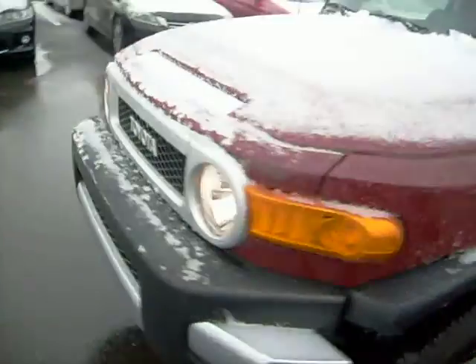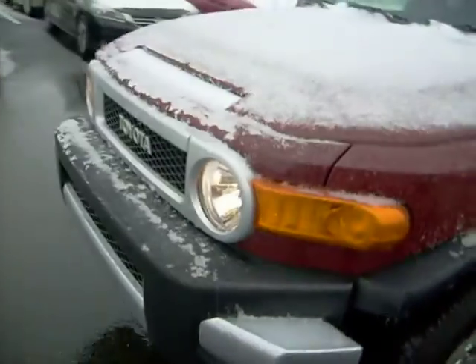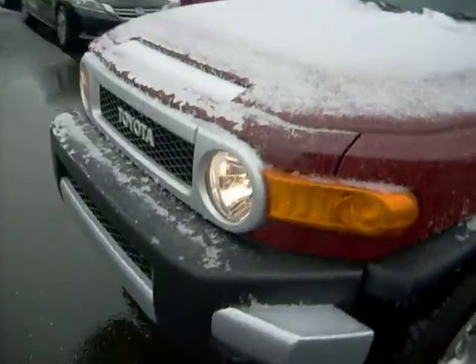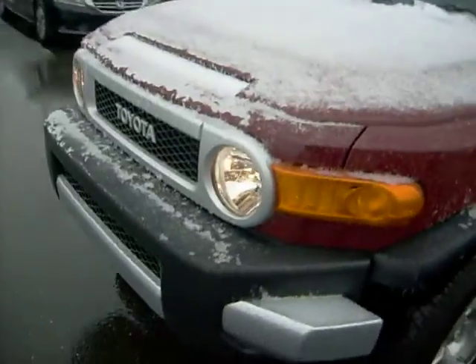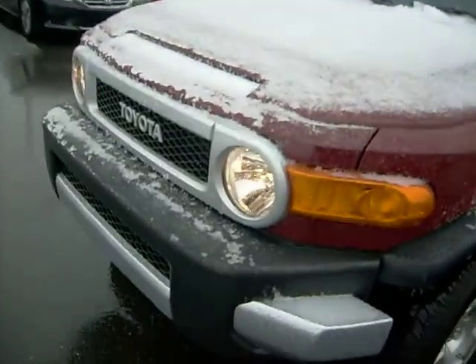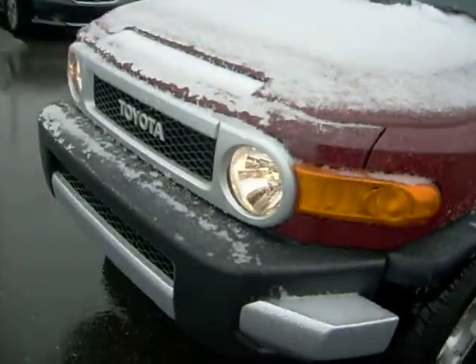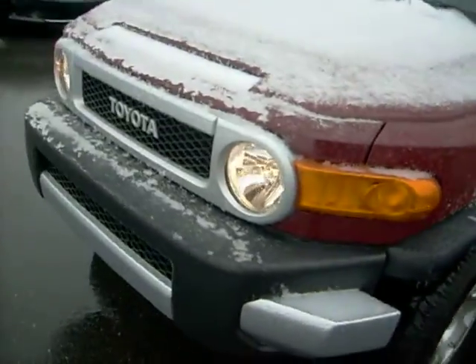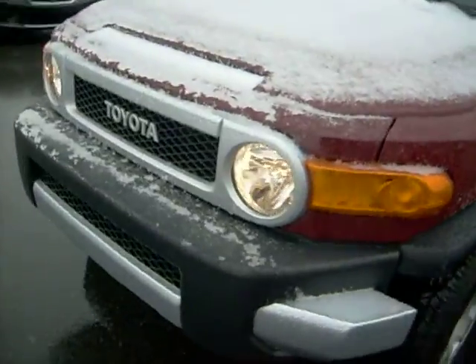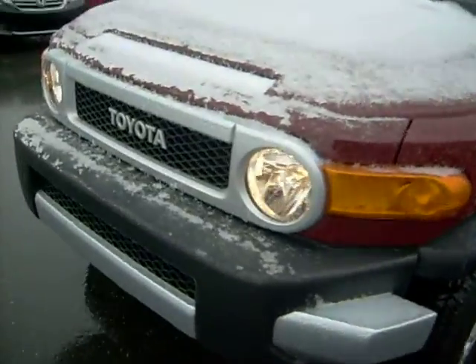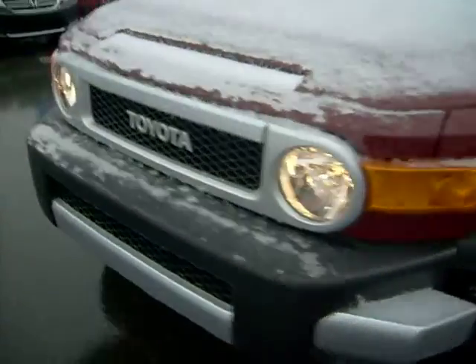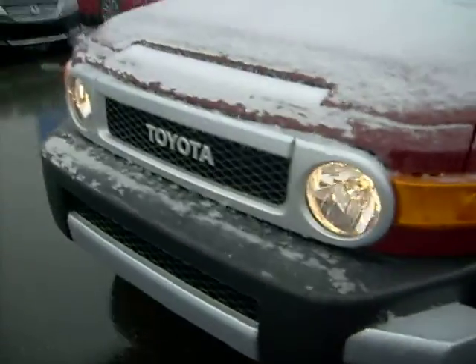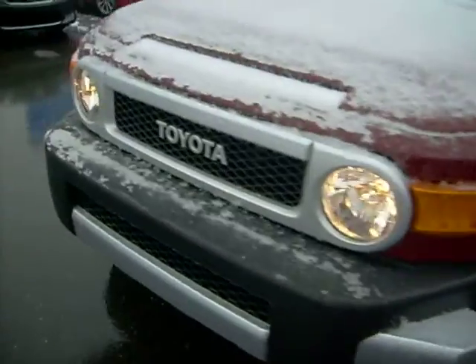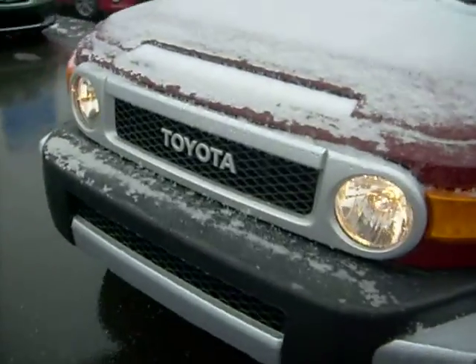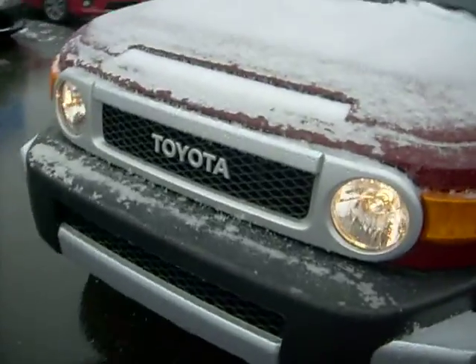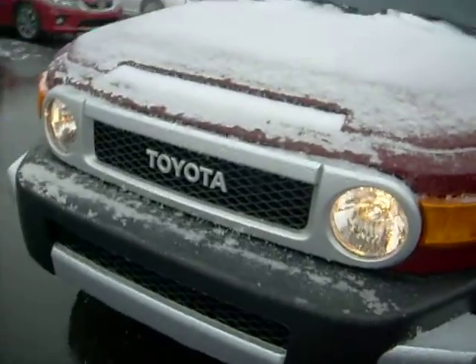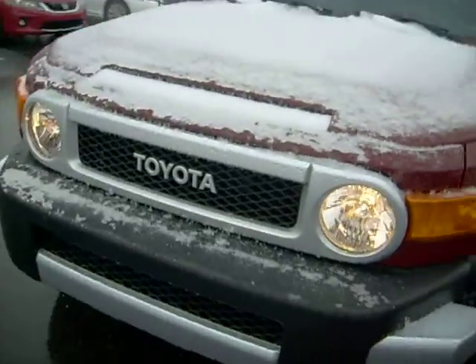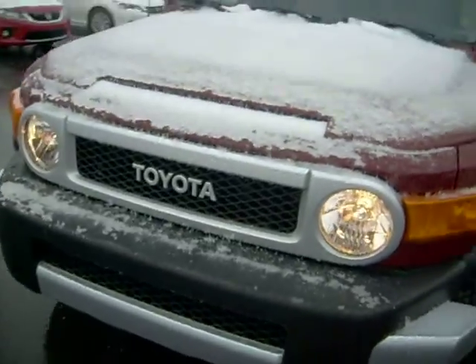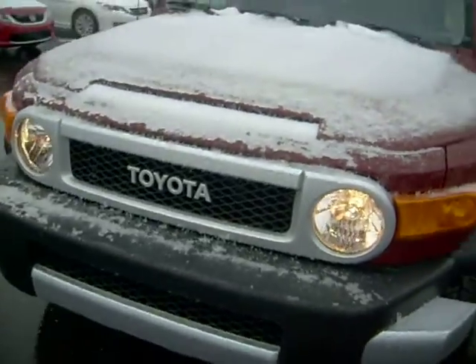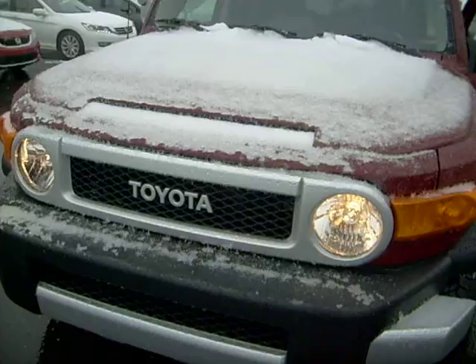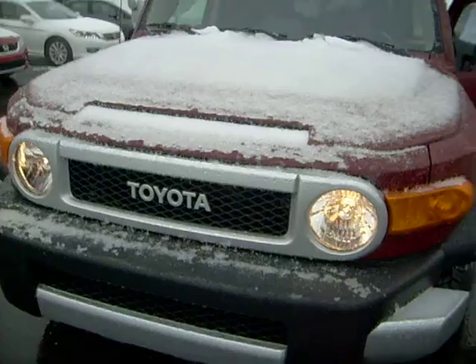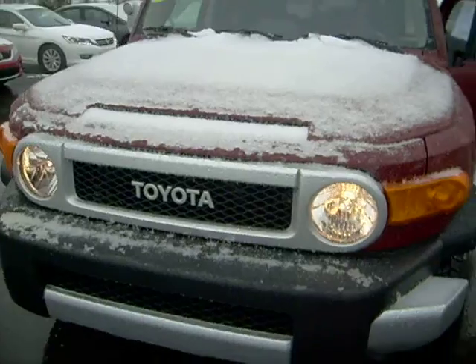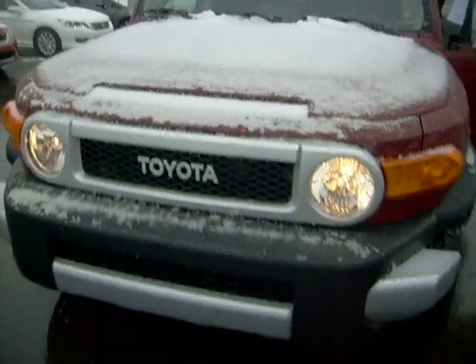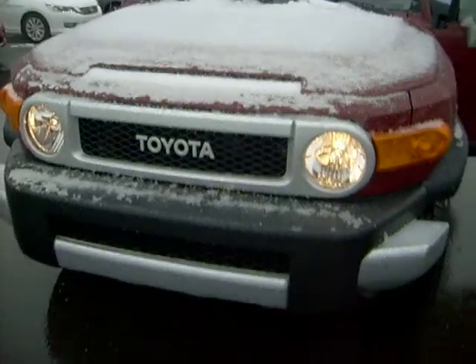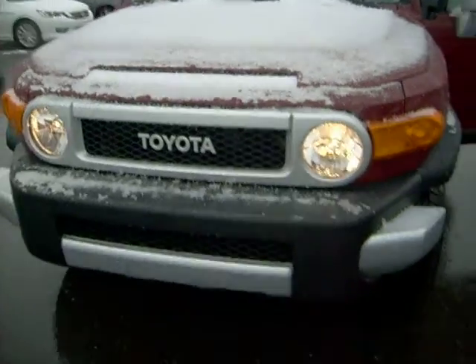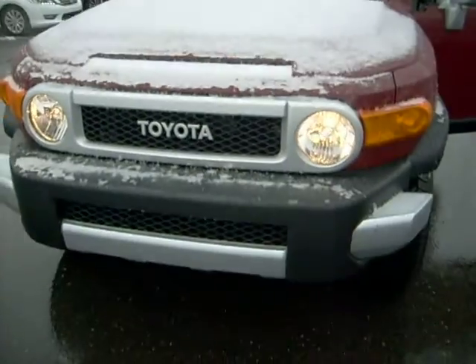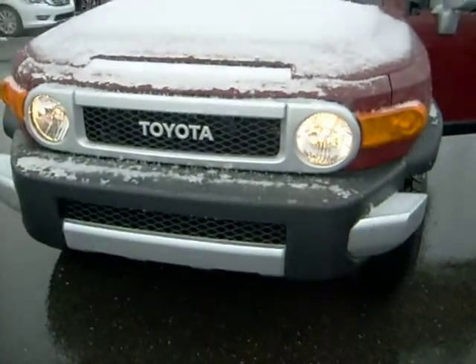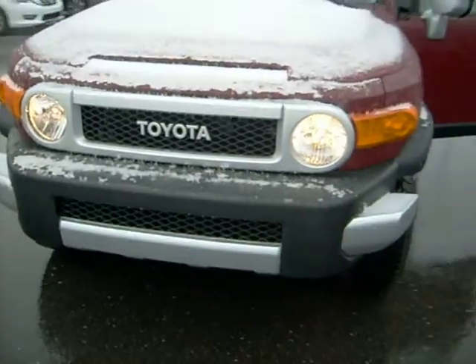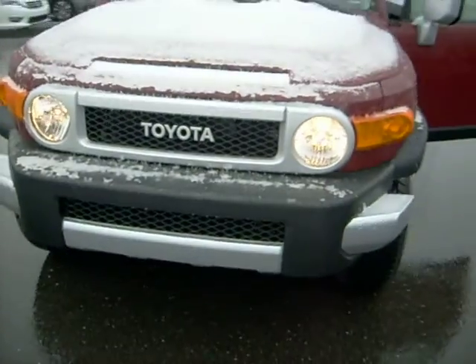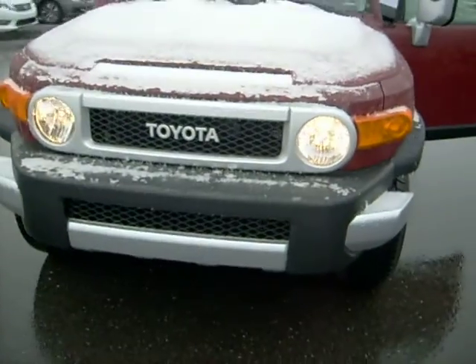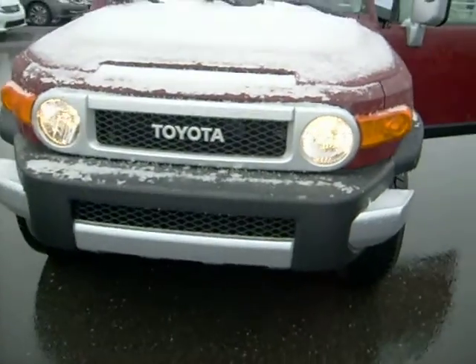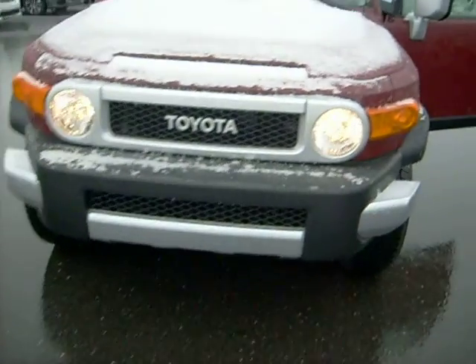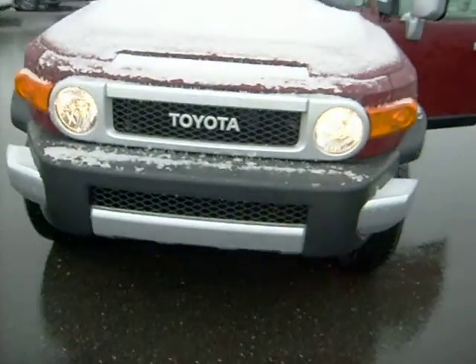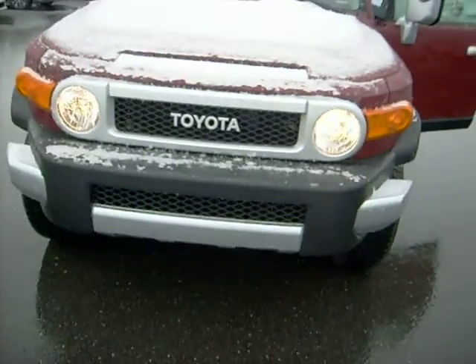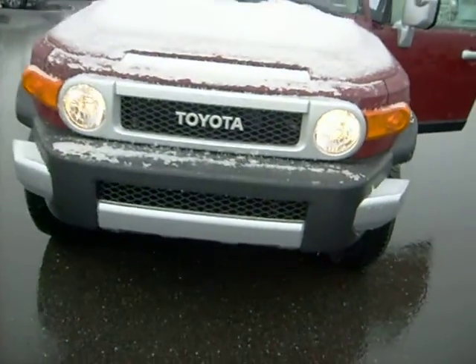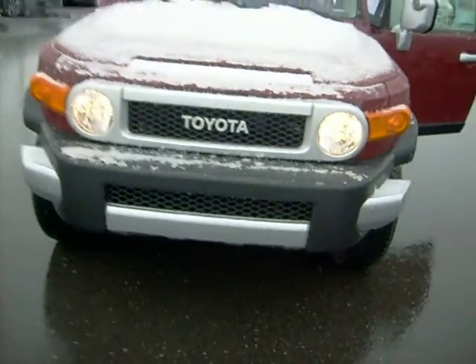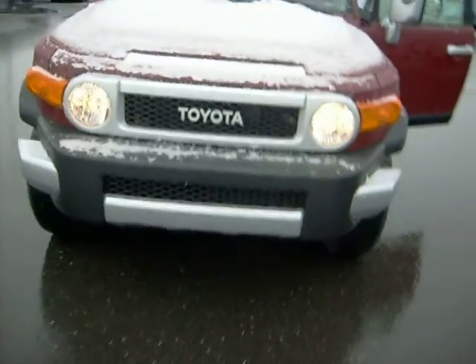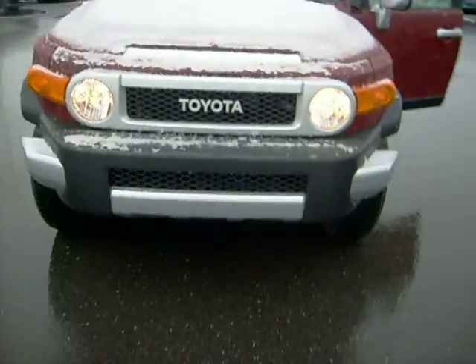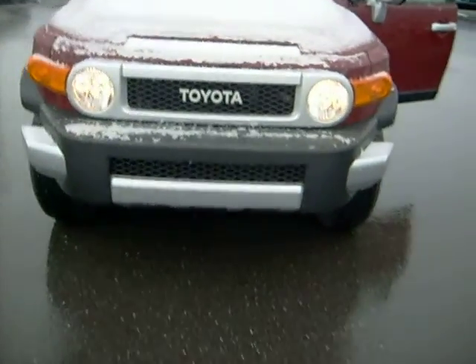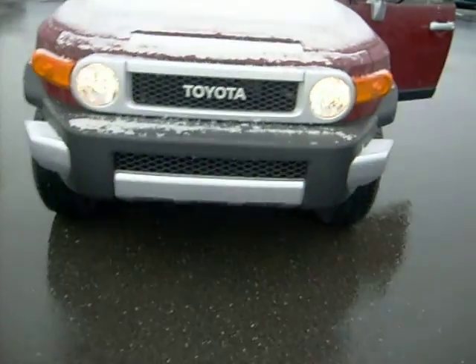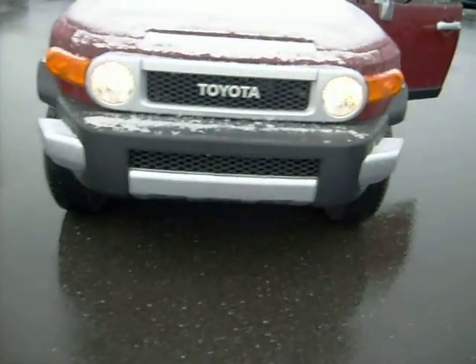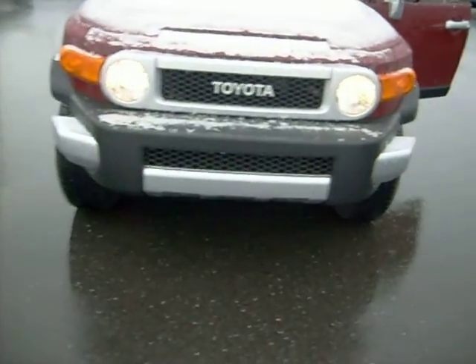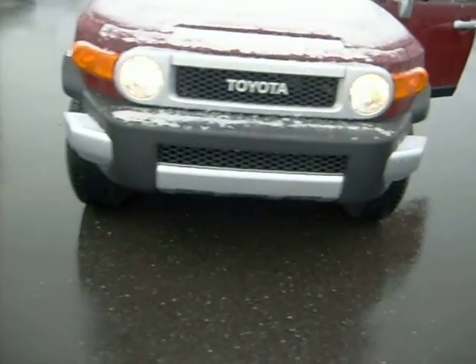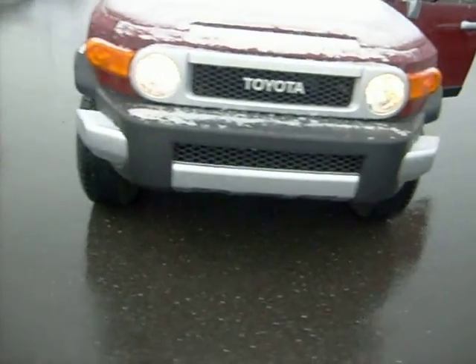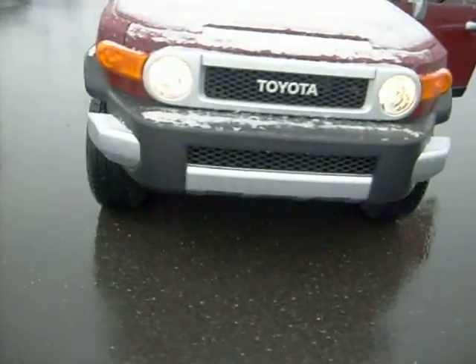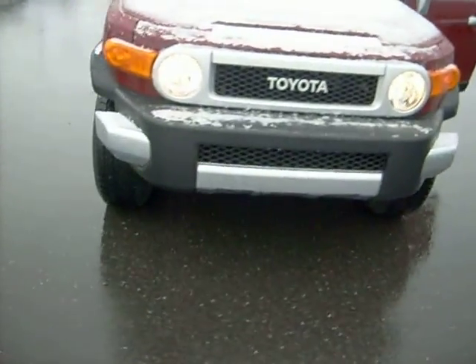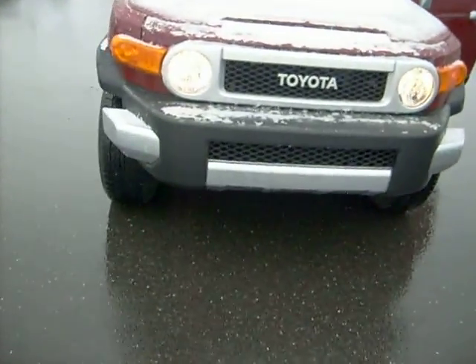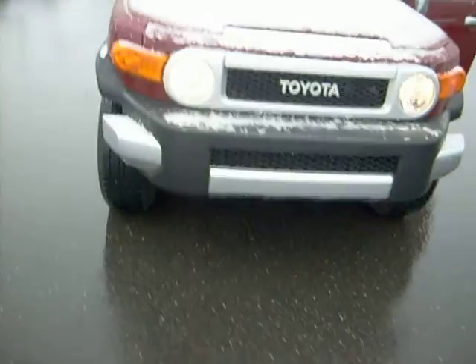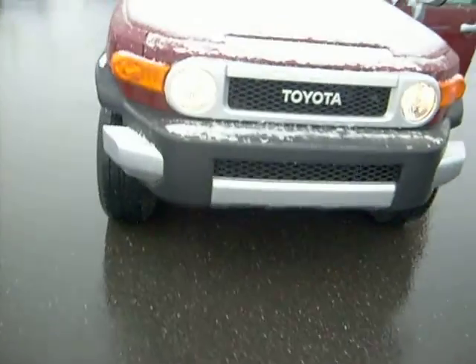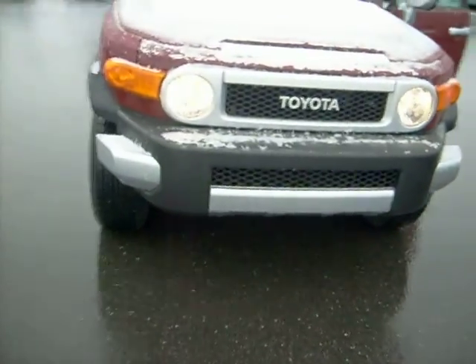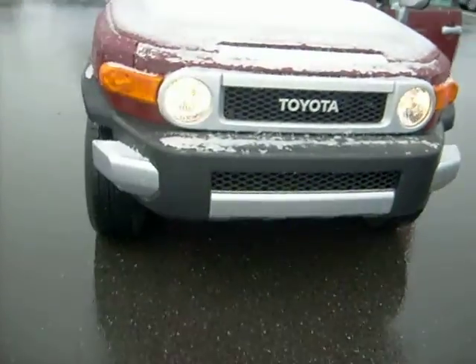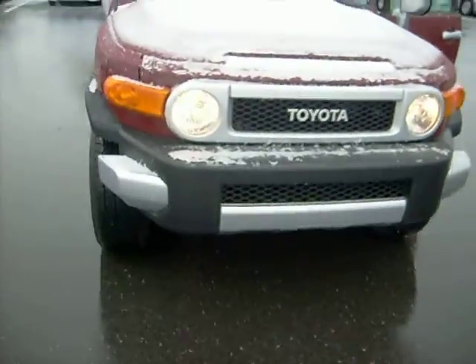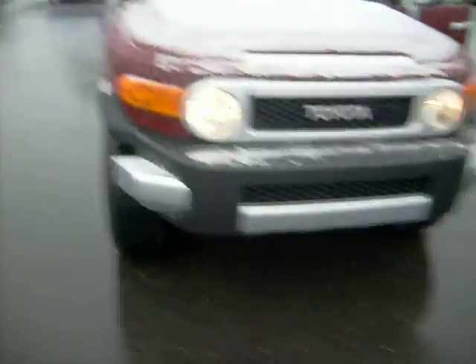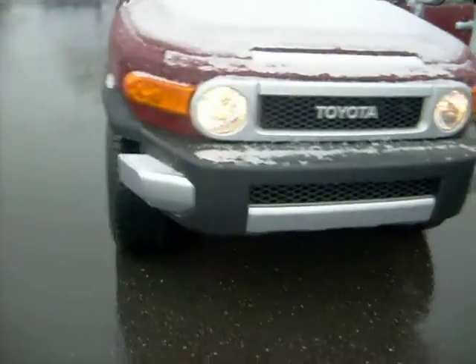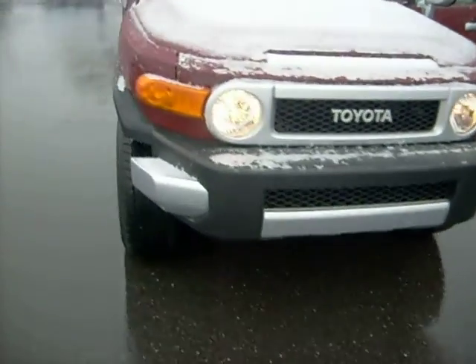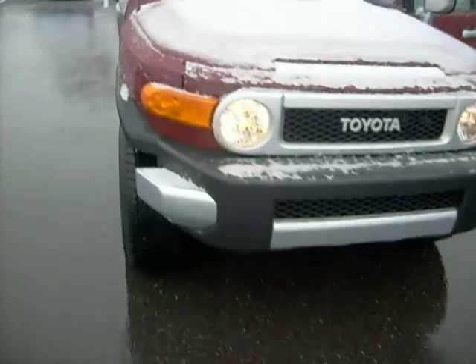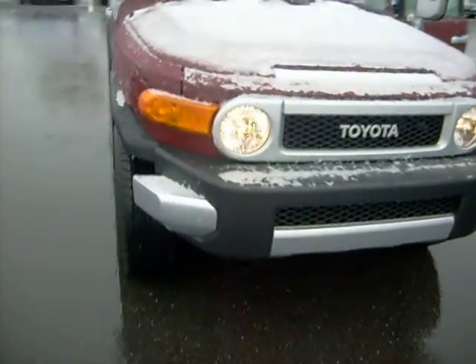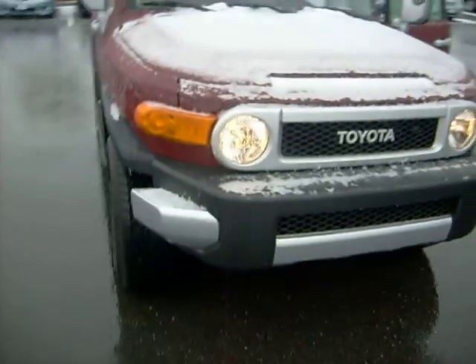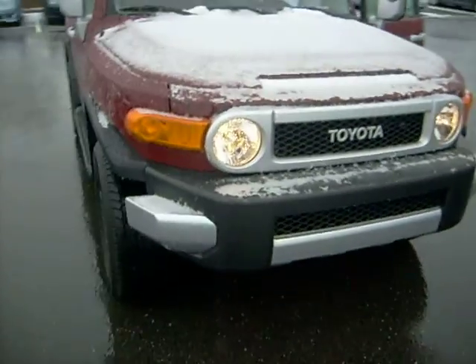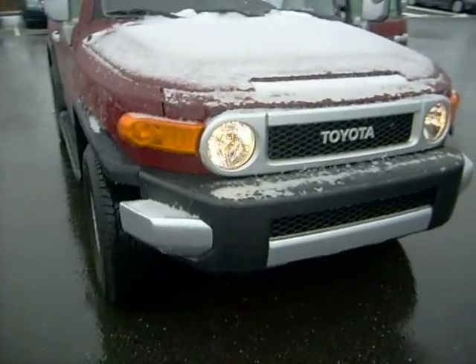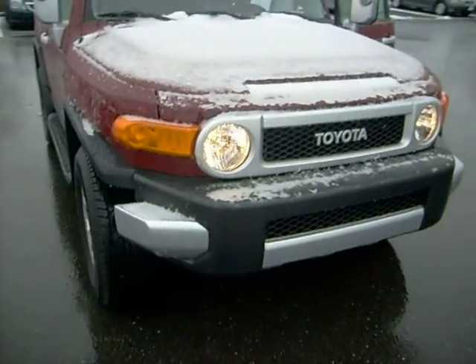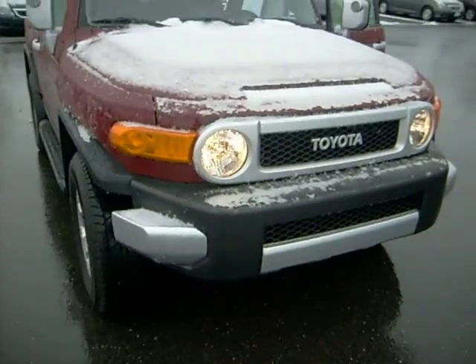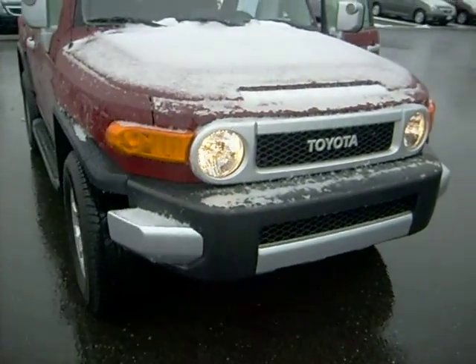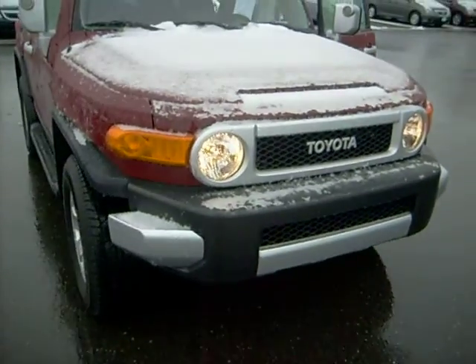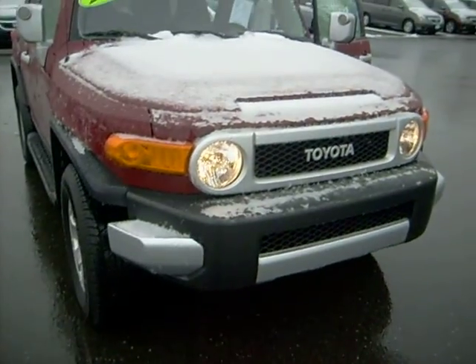I'm gonna go pull up another car and we'll do one more quick little walk around — a little two-minute job. Thank you.